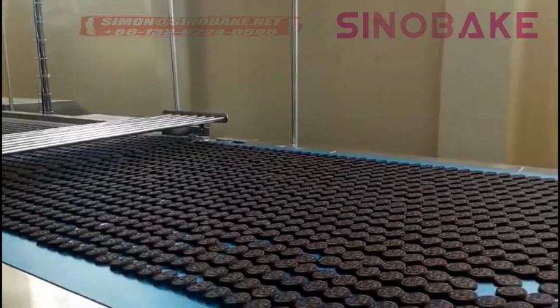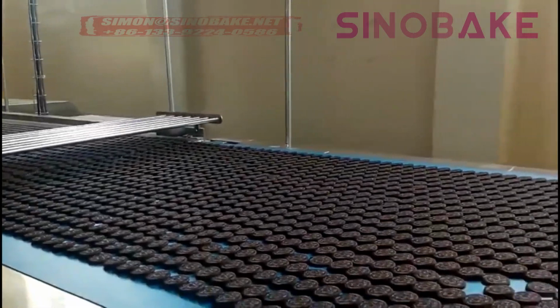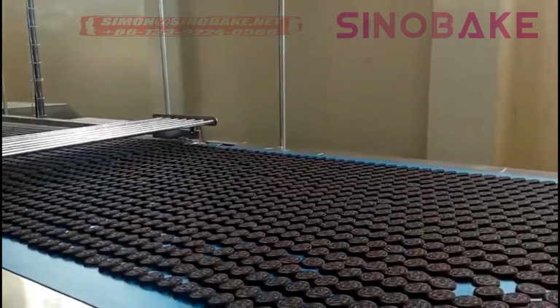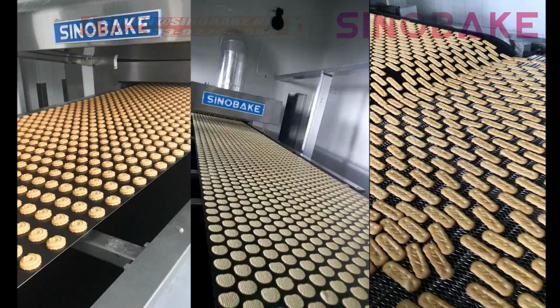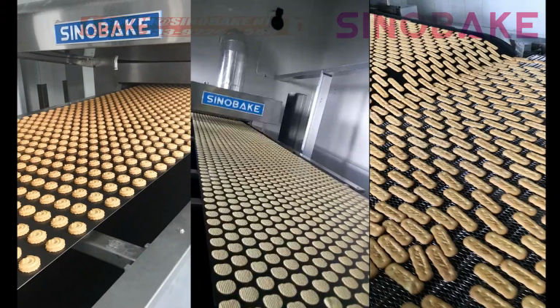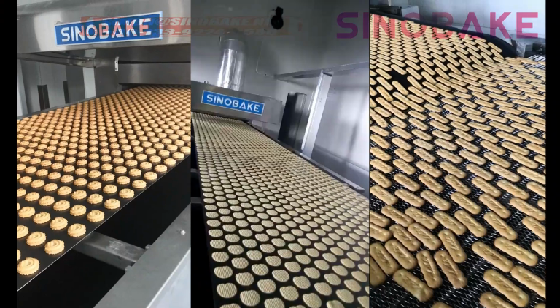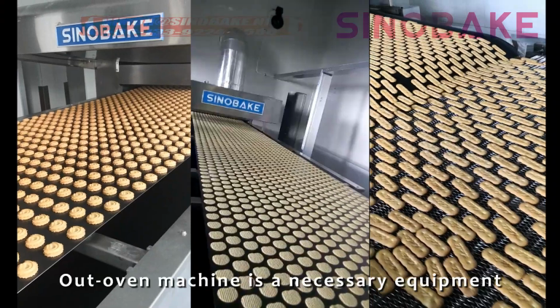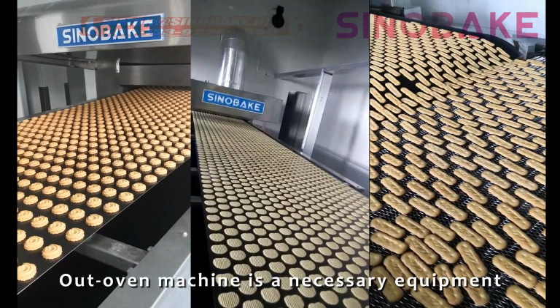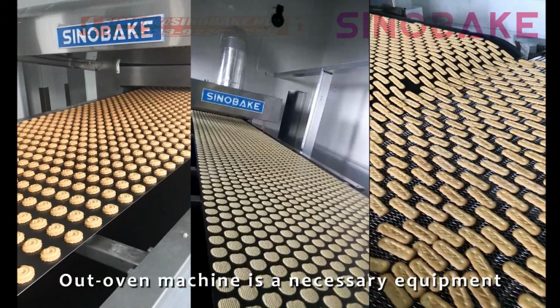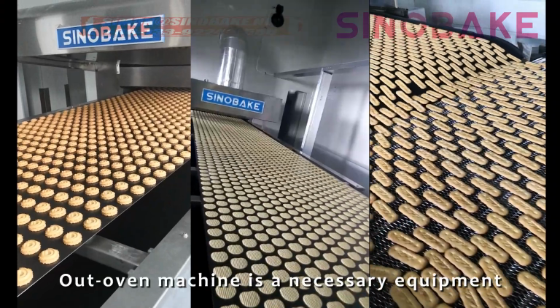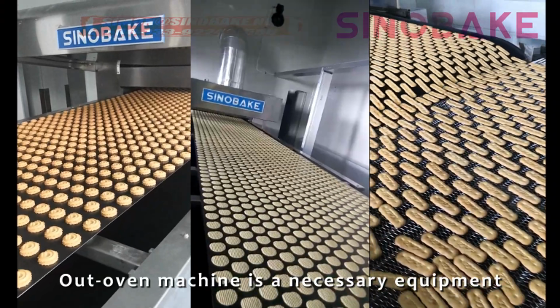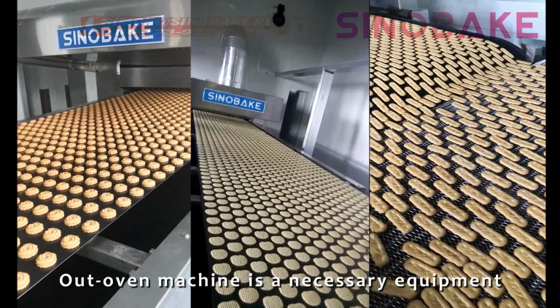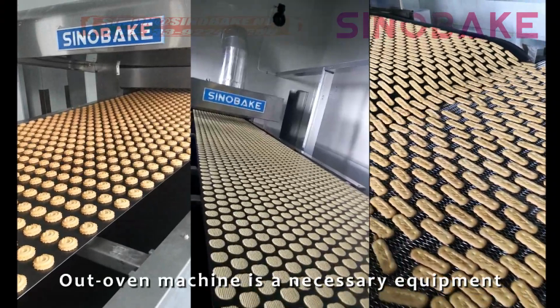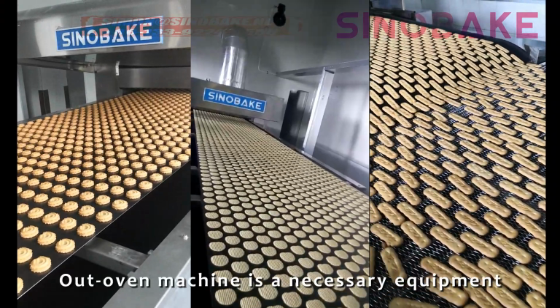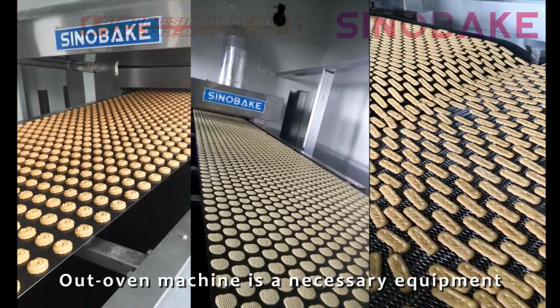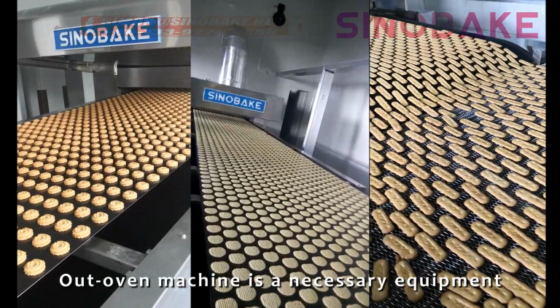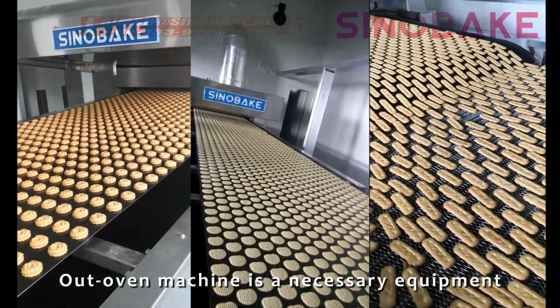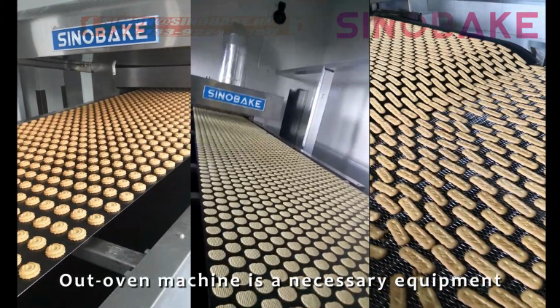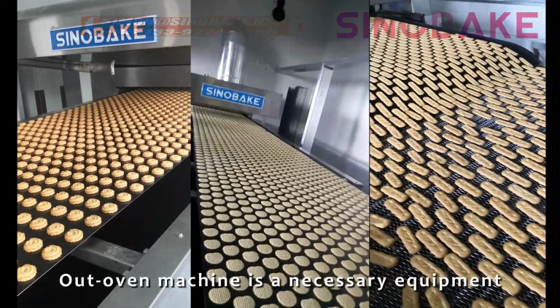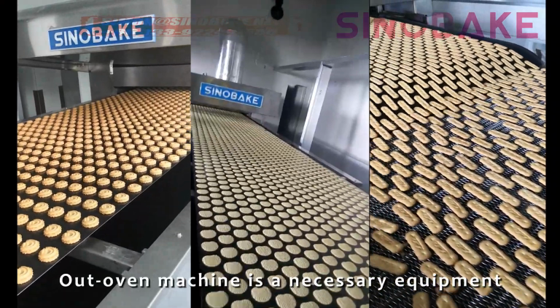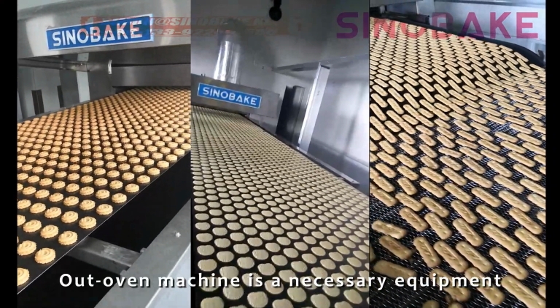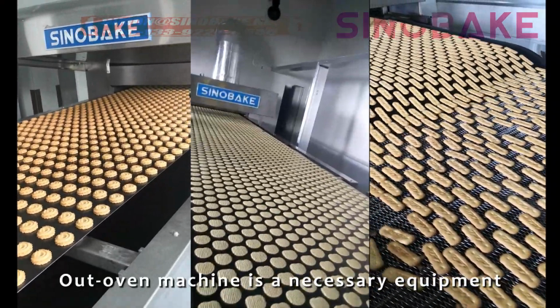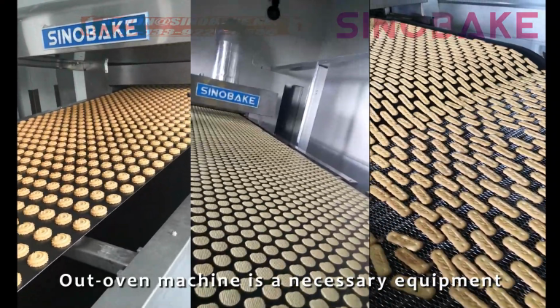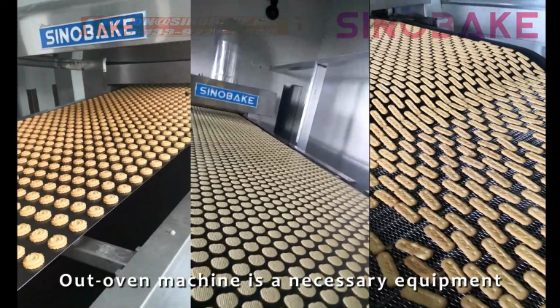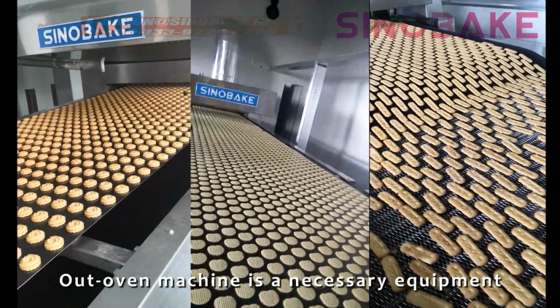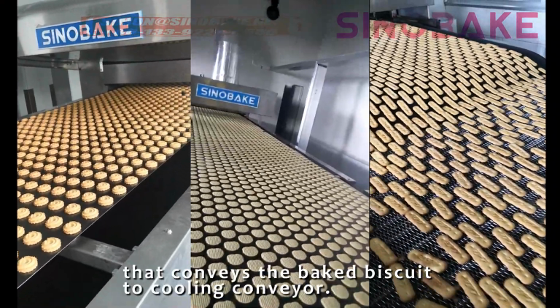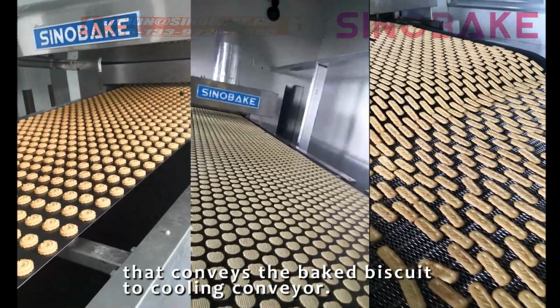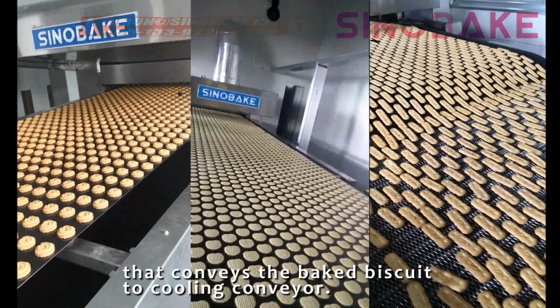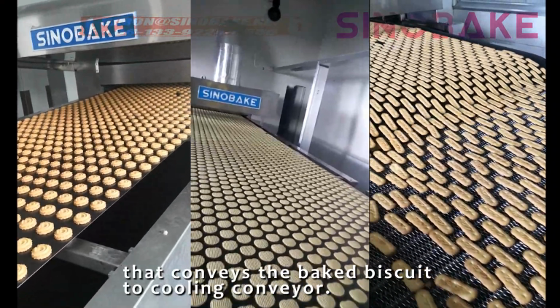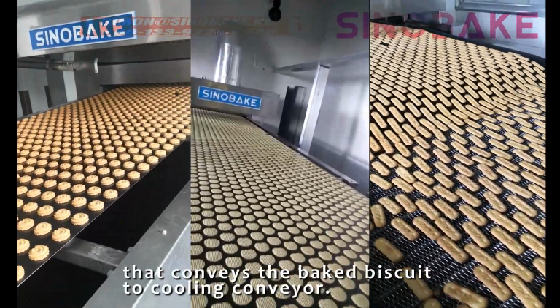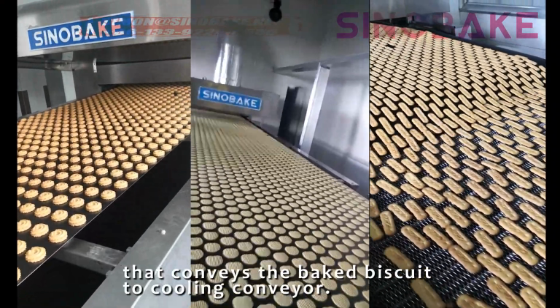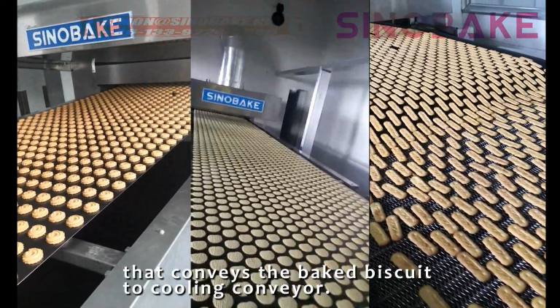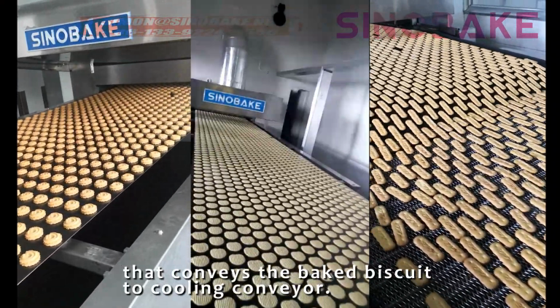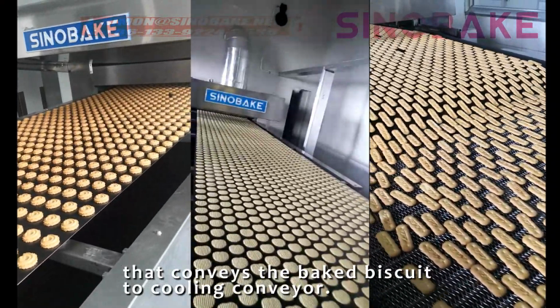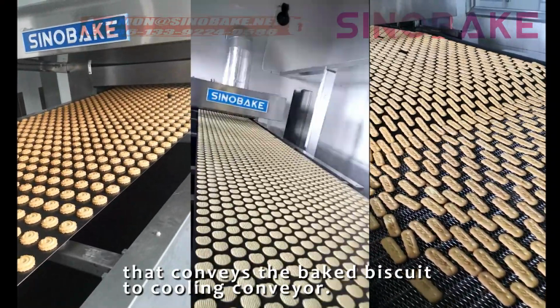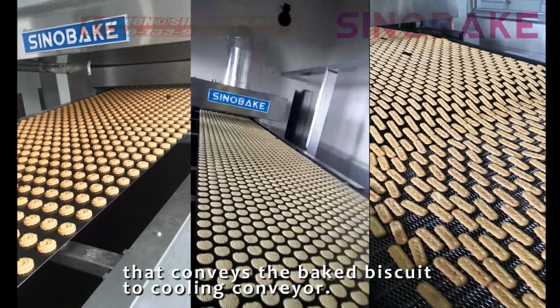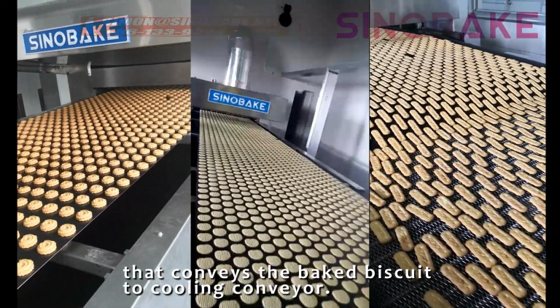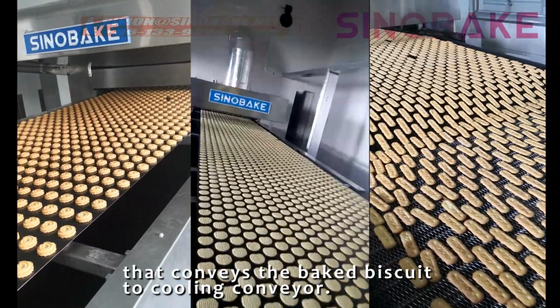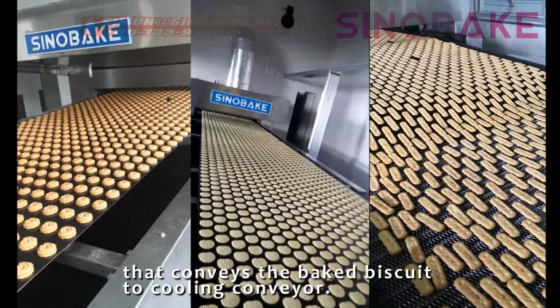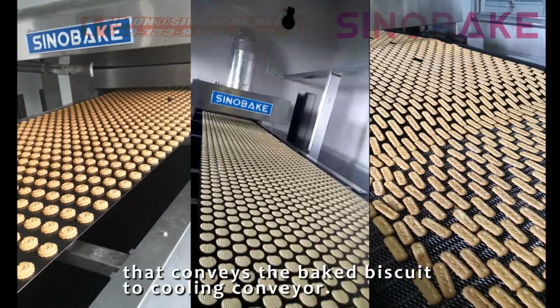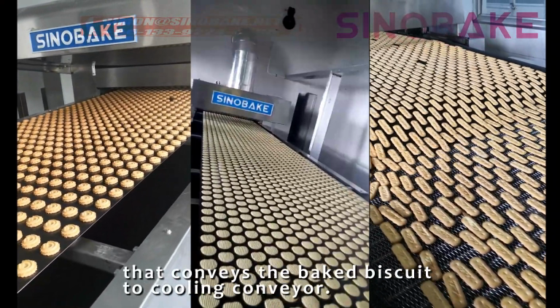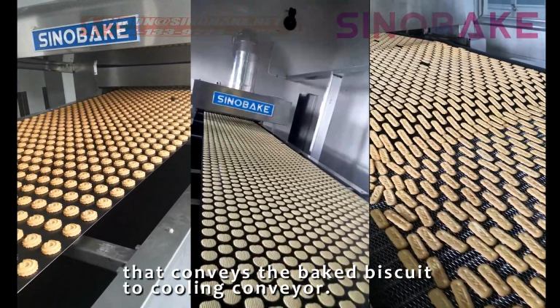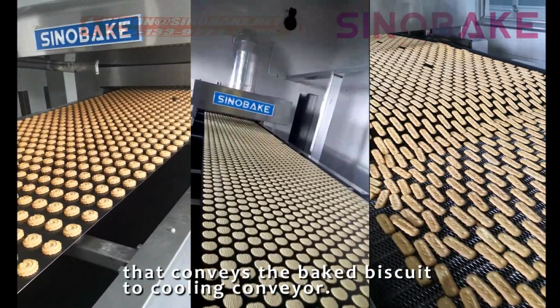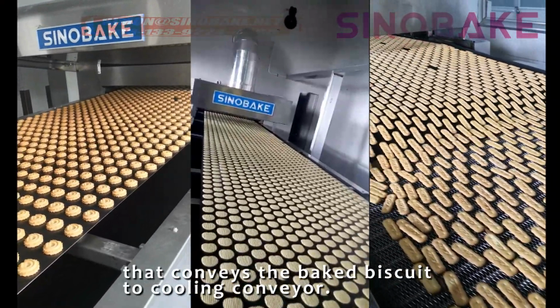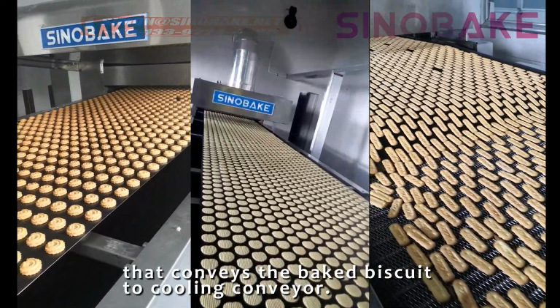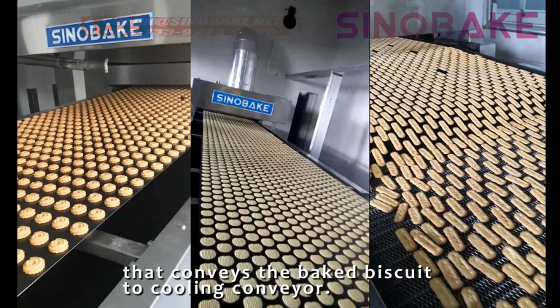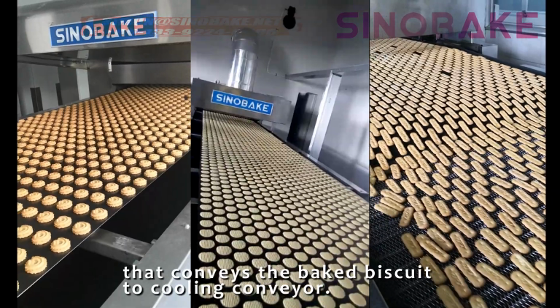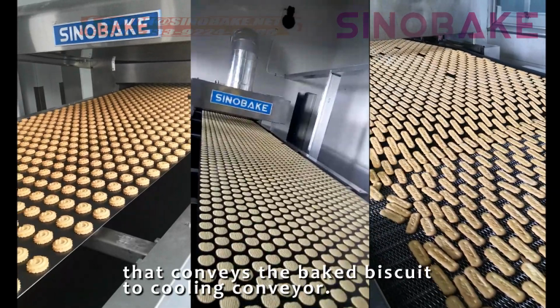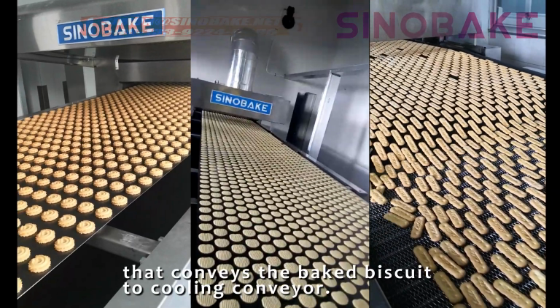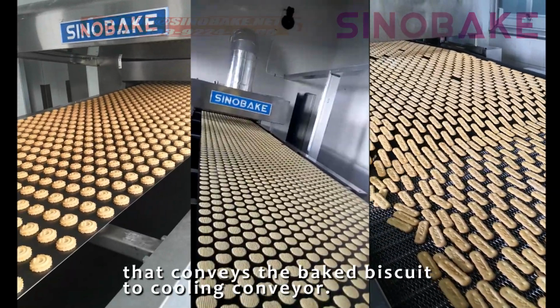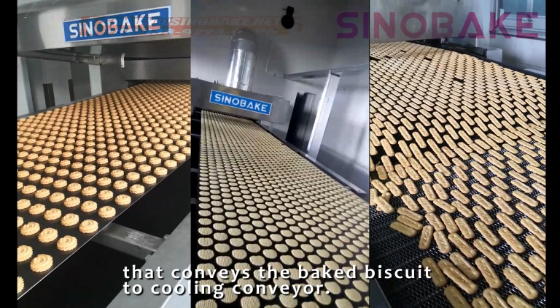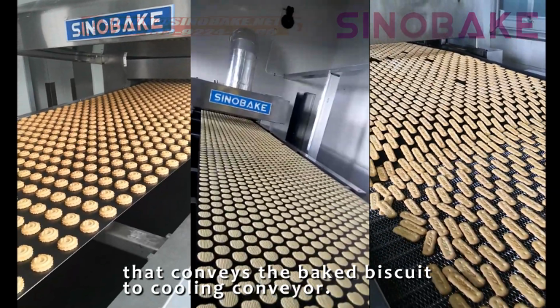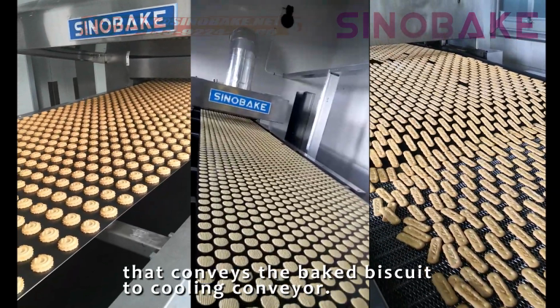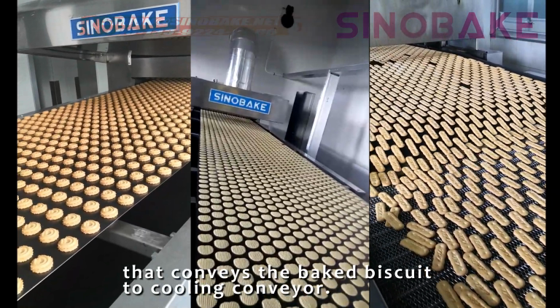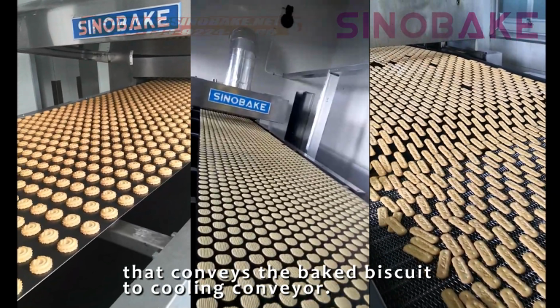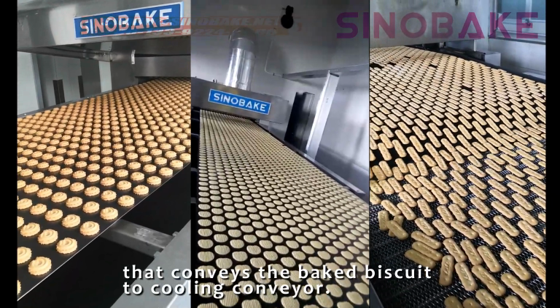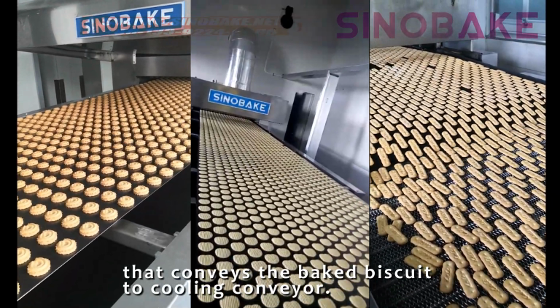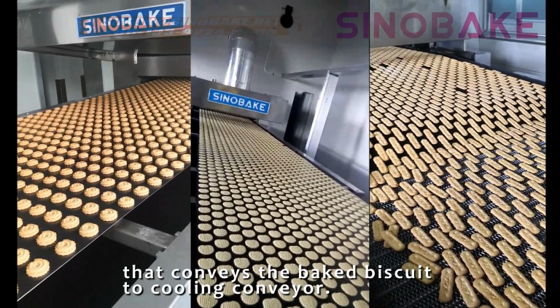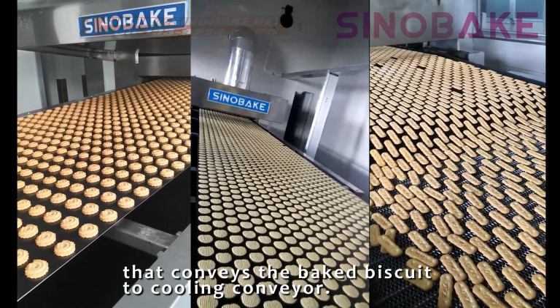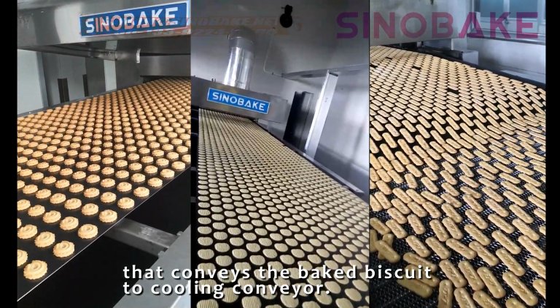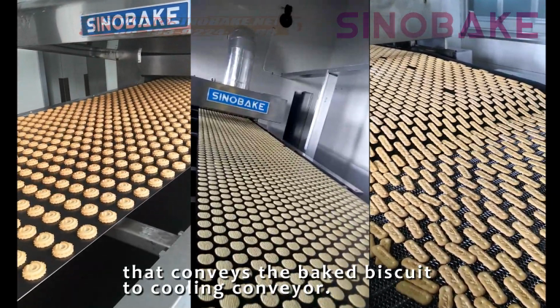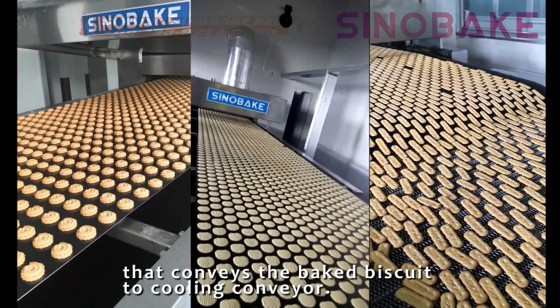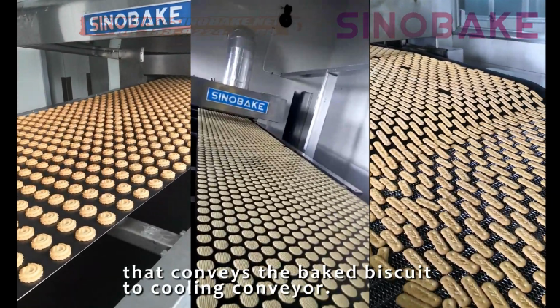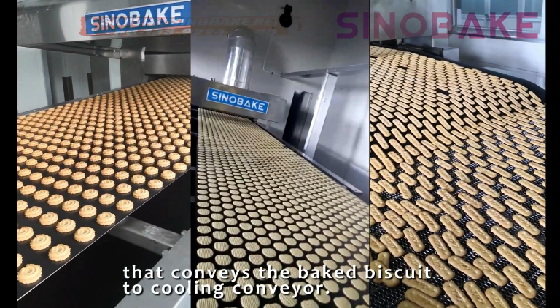Our open machine is the necessary equipment that conveys the baked basket to the cooling conveyor.